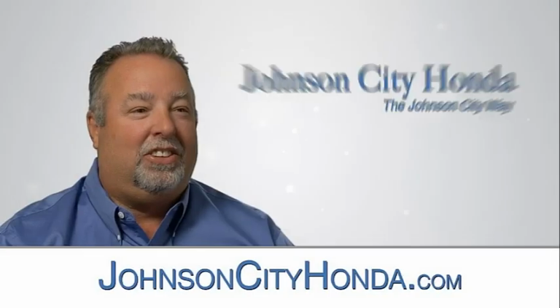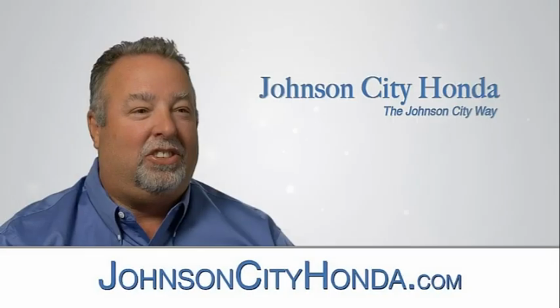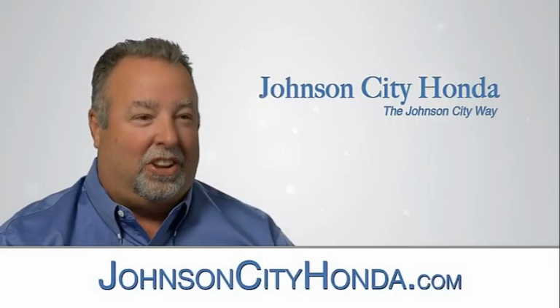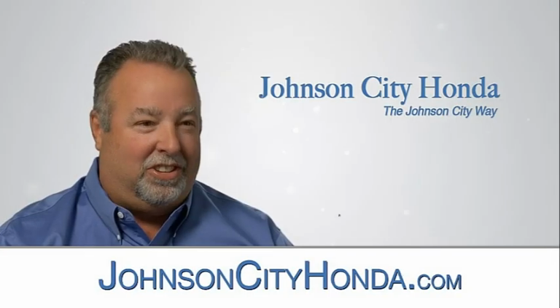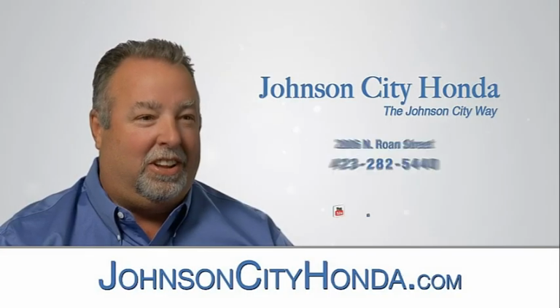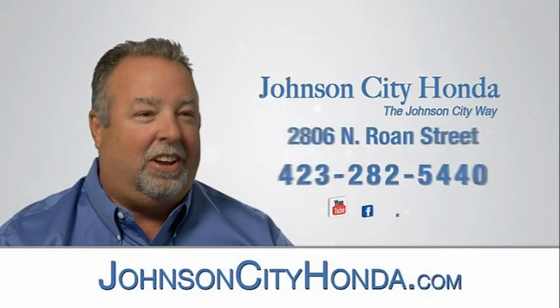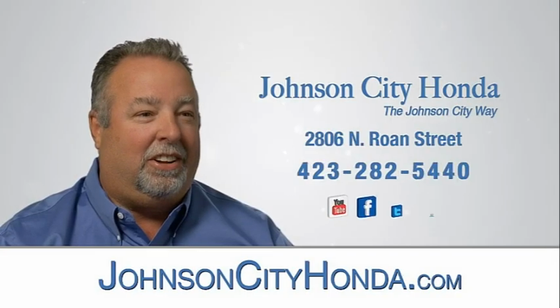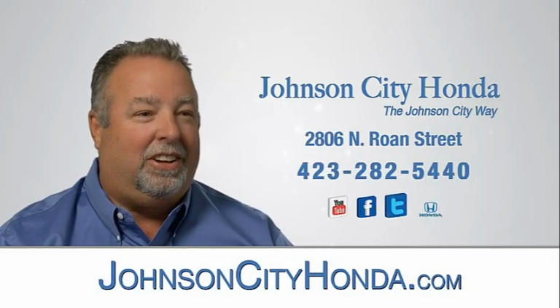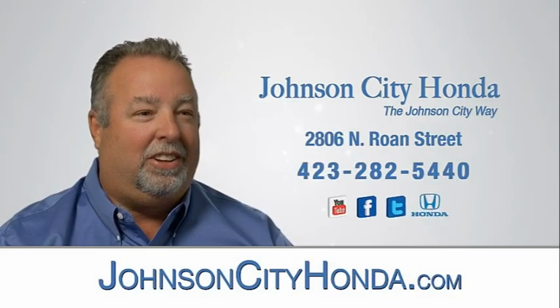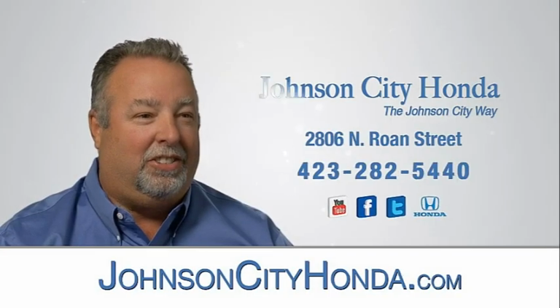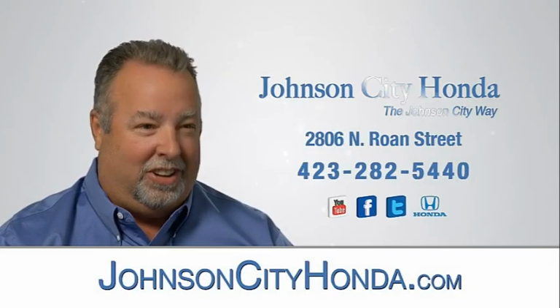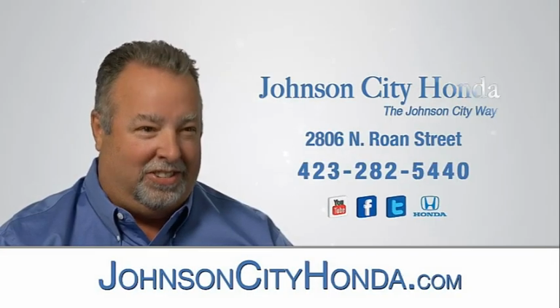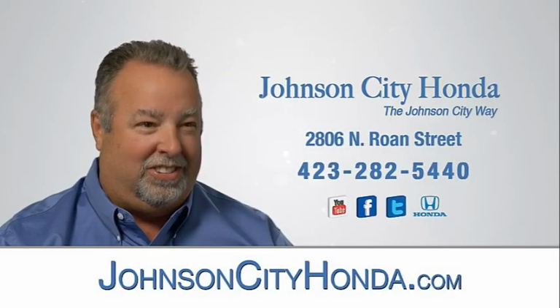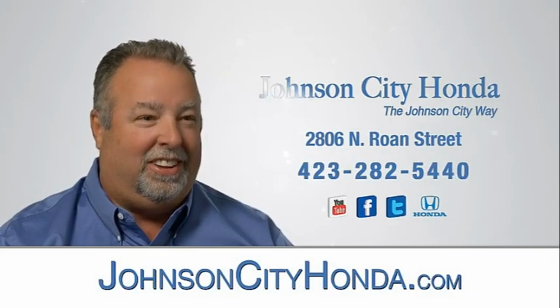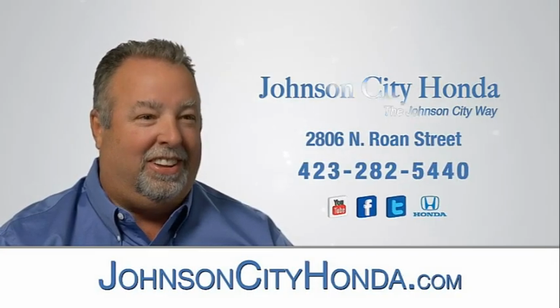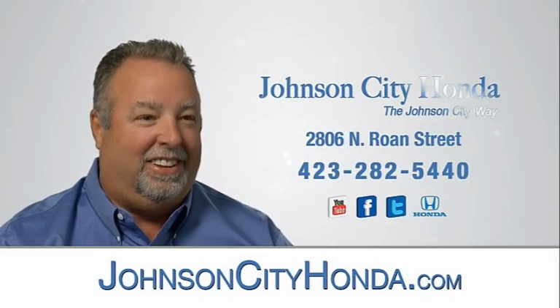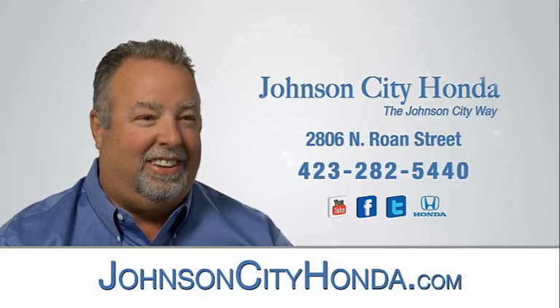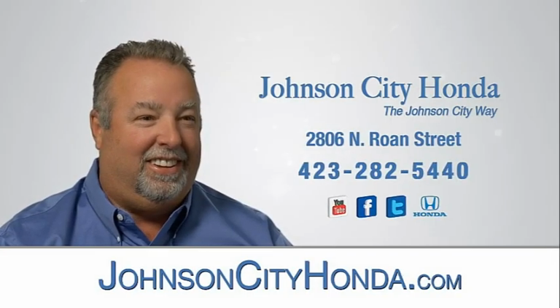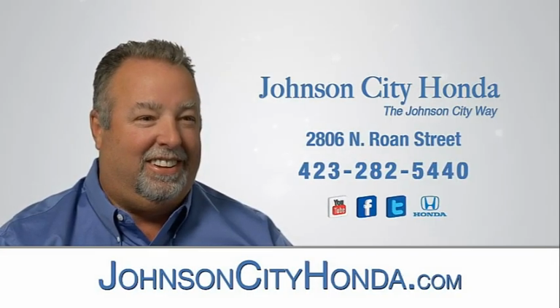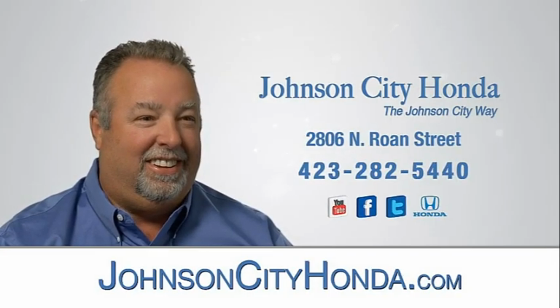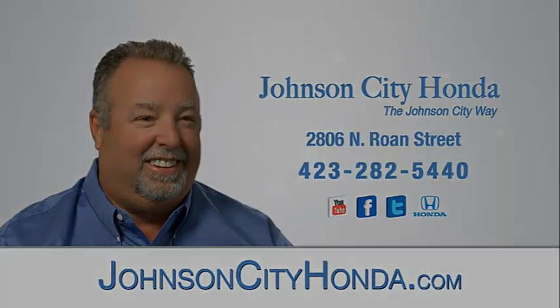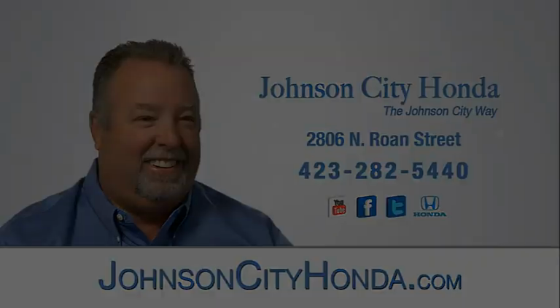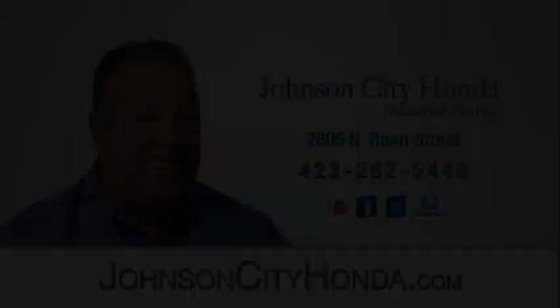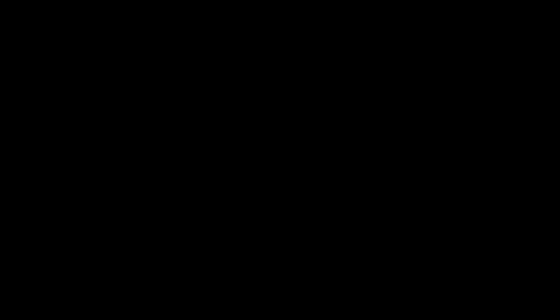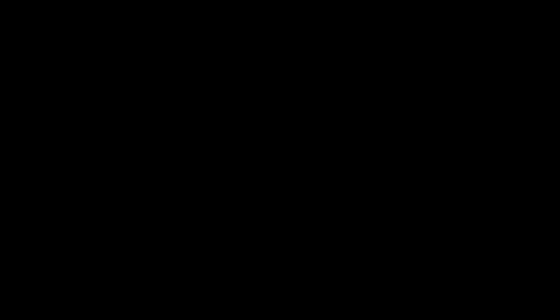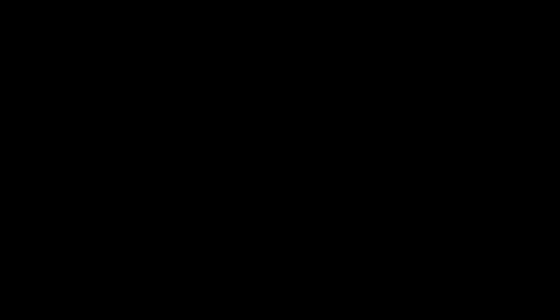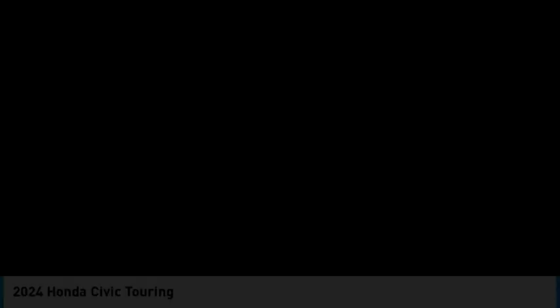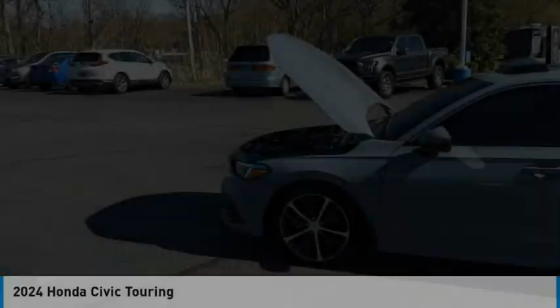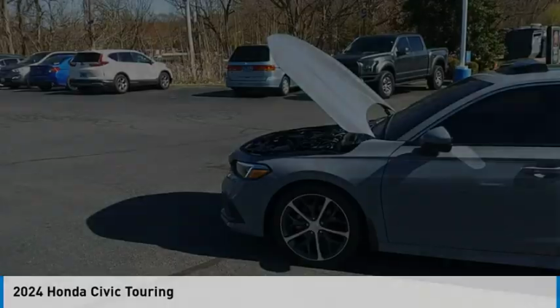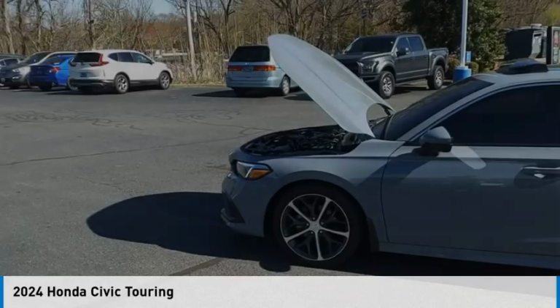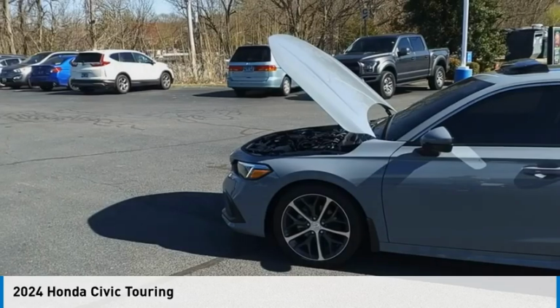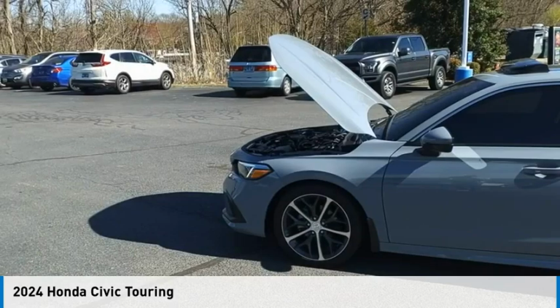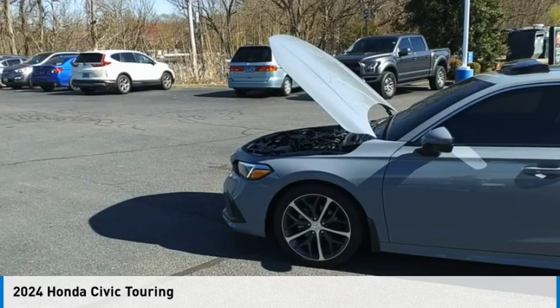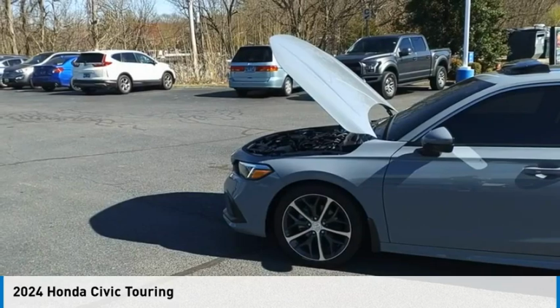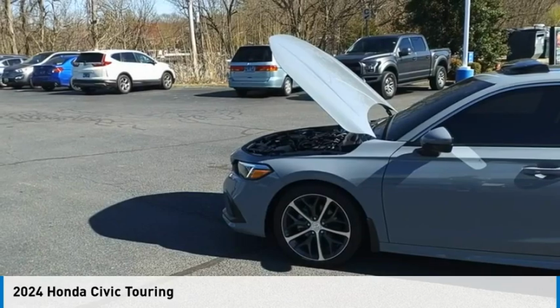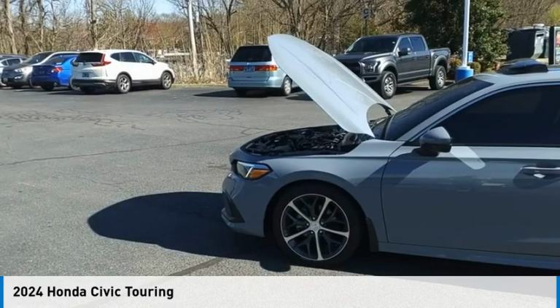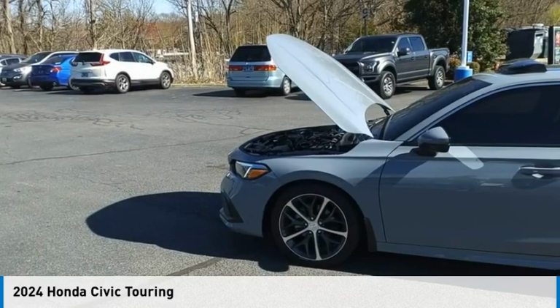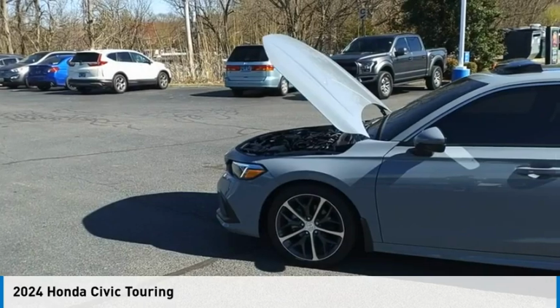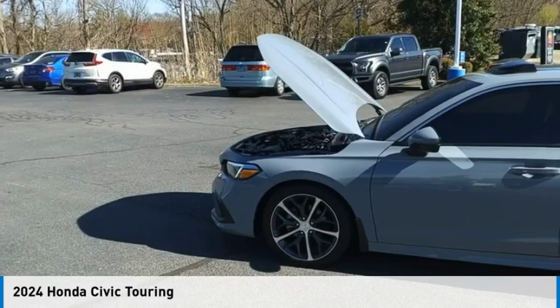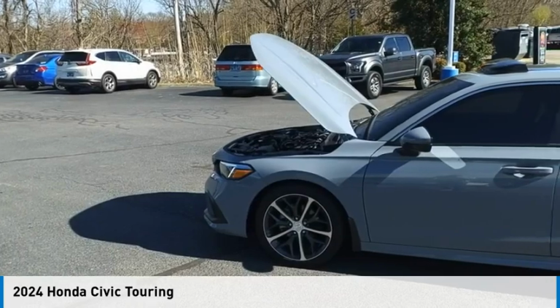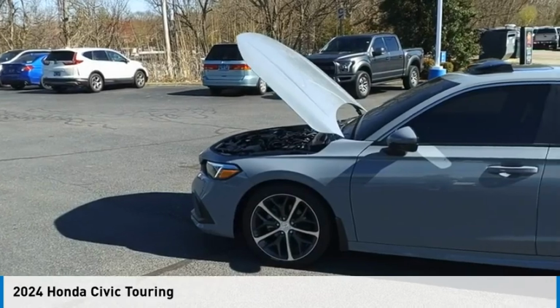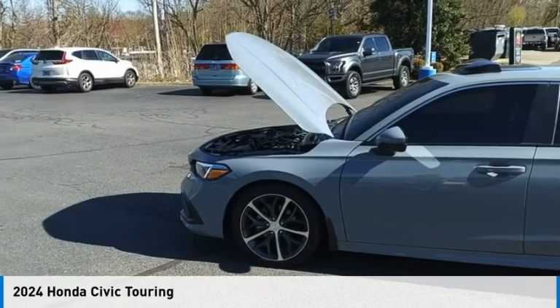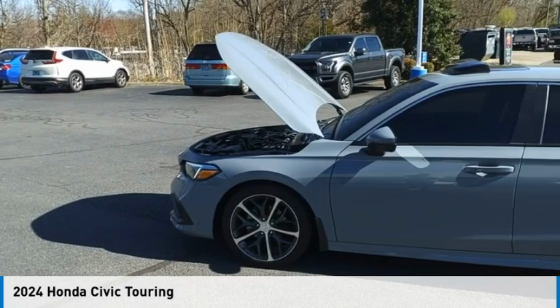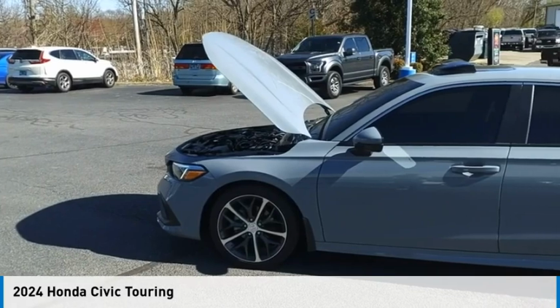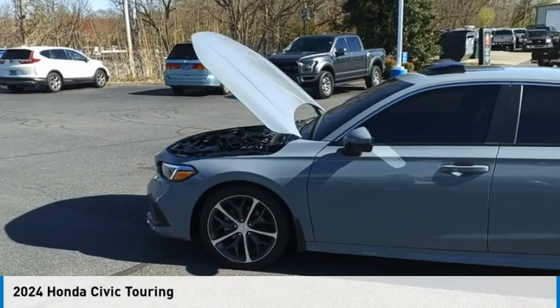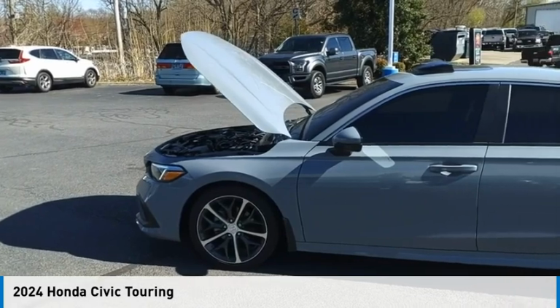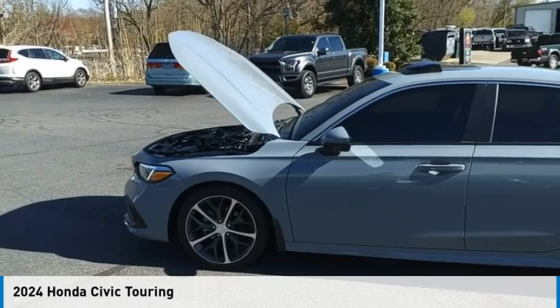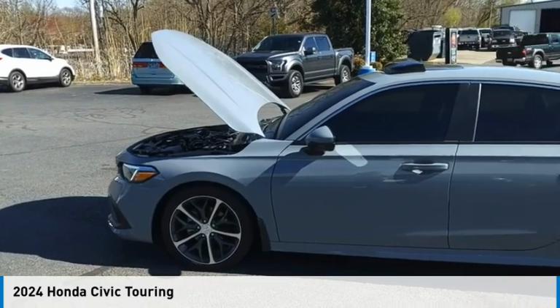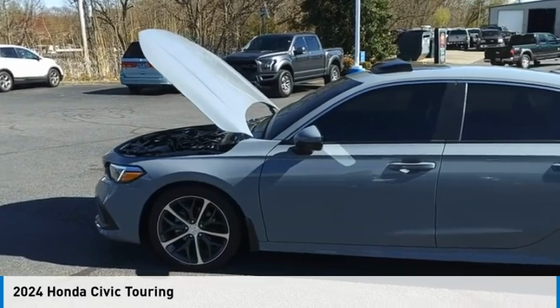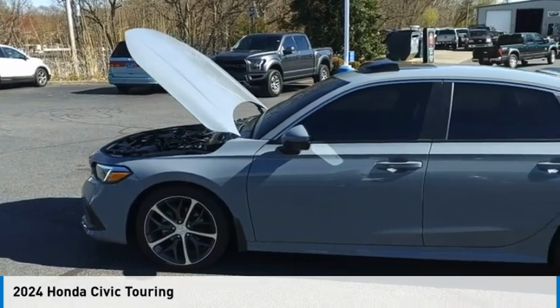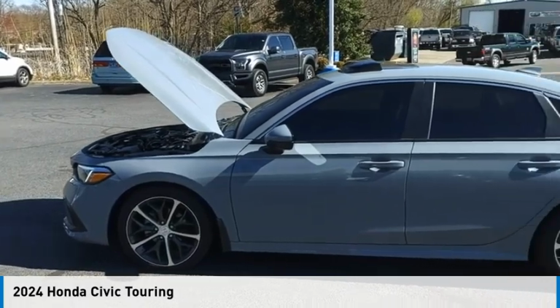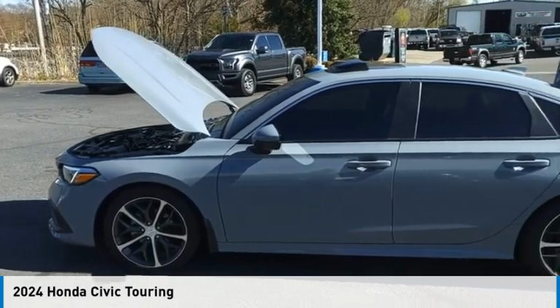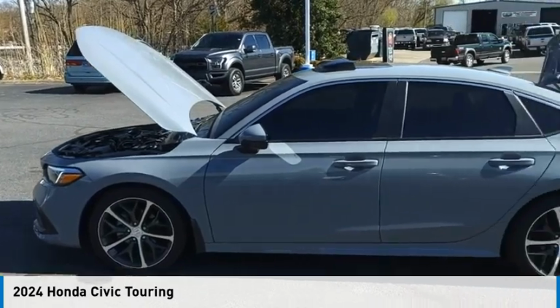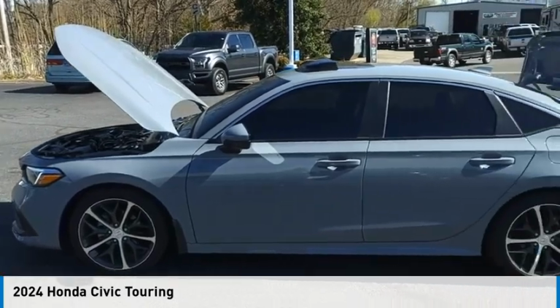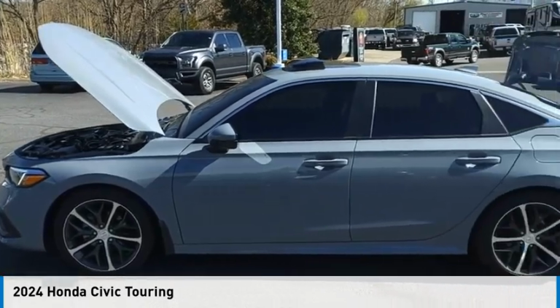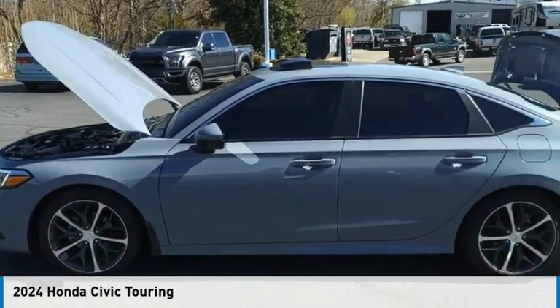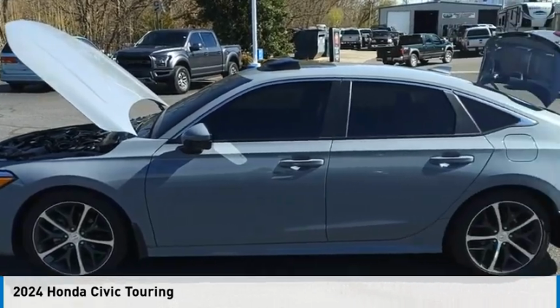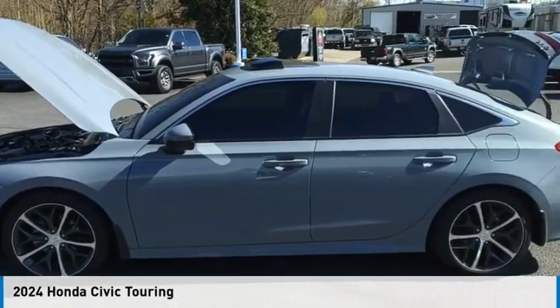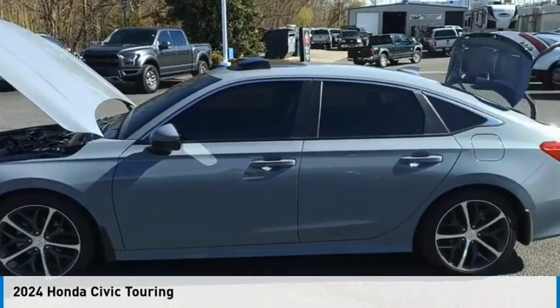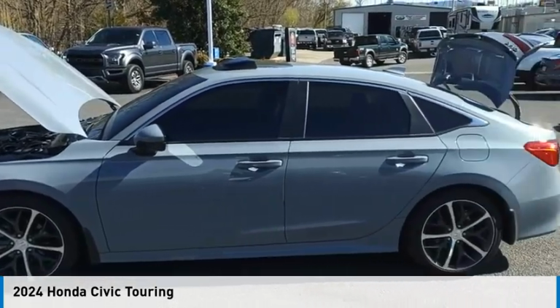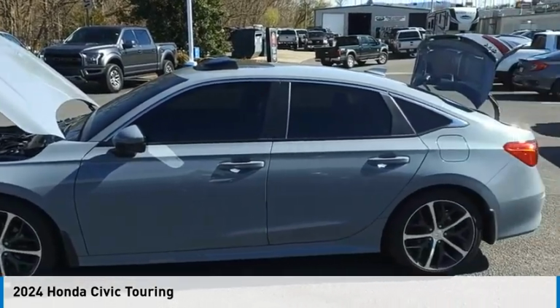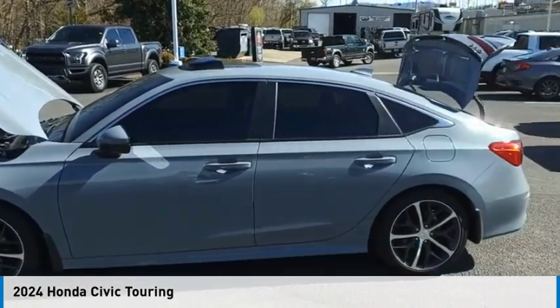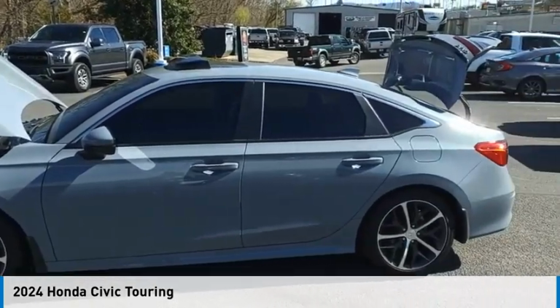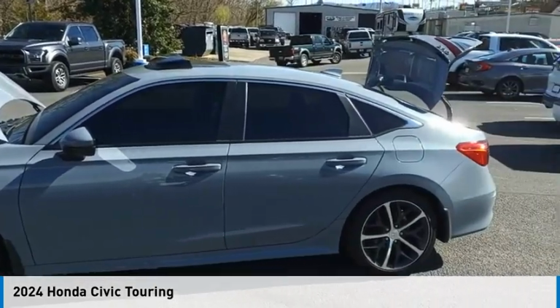Johnson City Honda. We are pleased to show you the 2024 Civic.